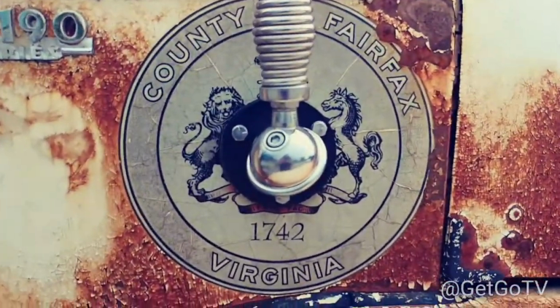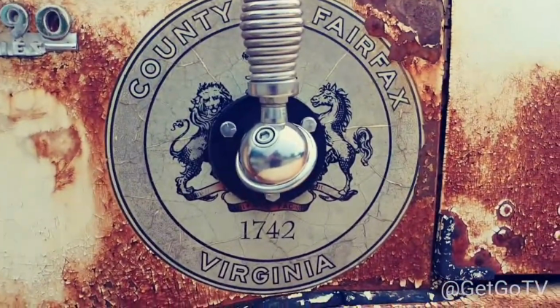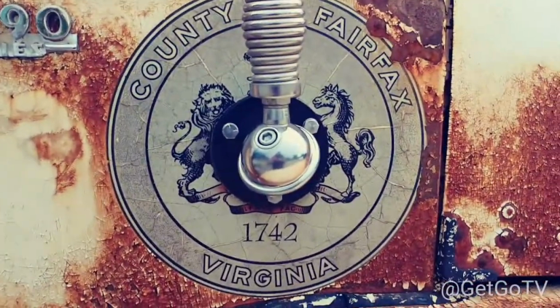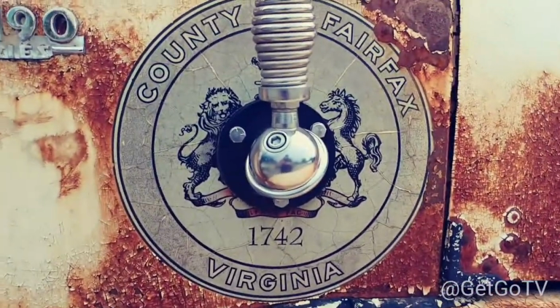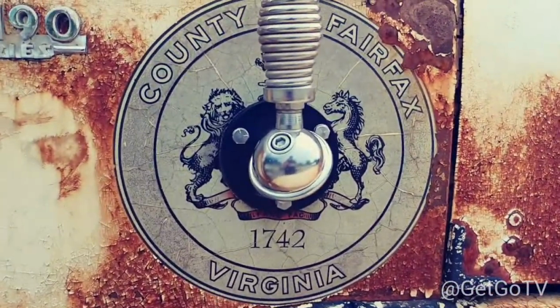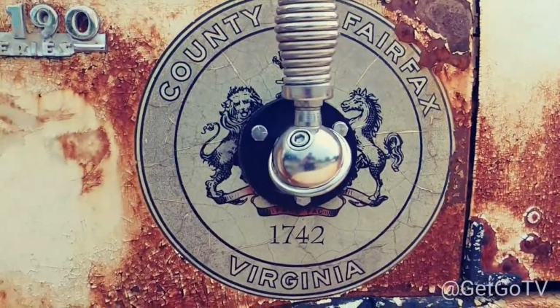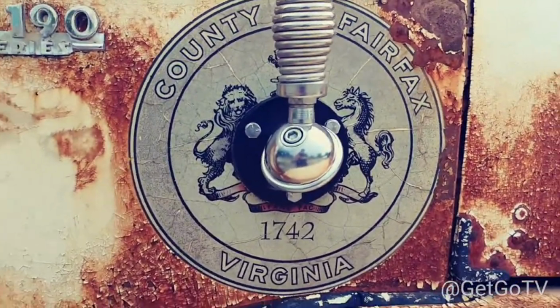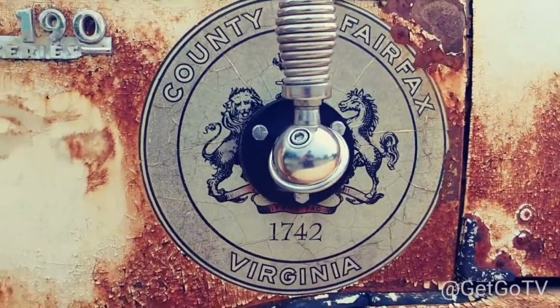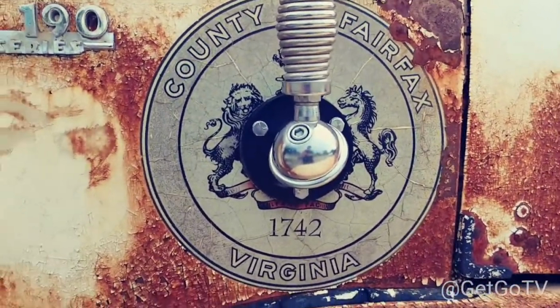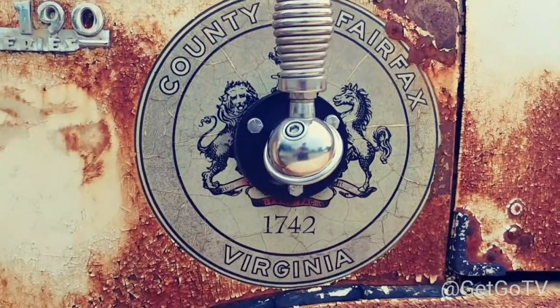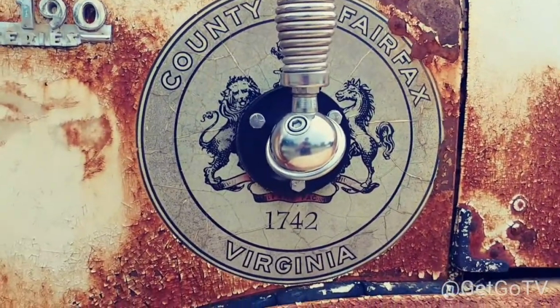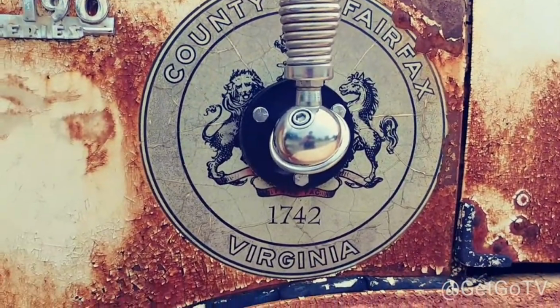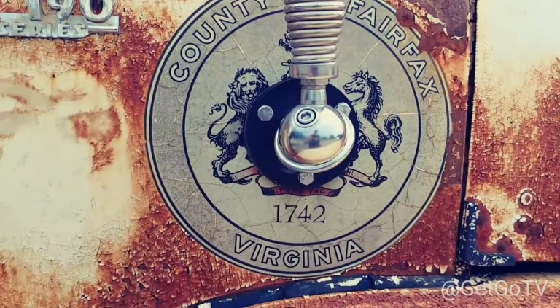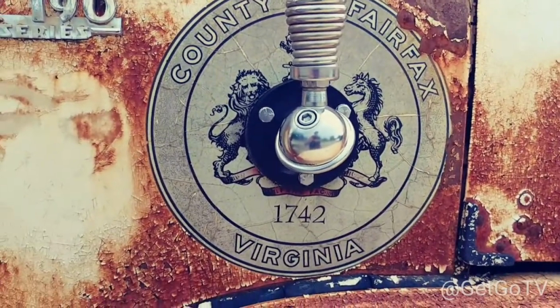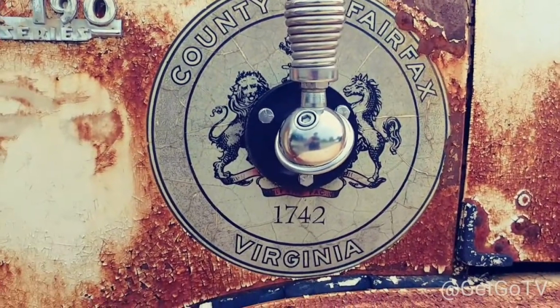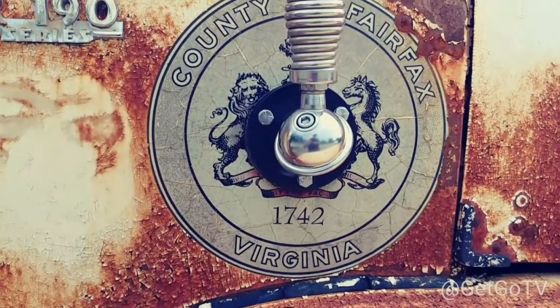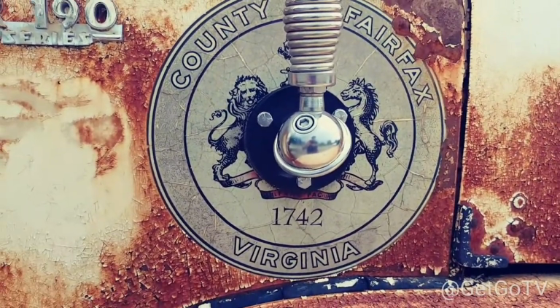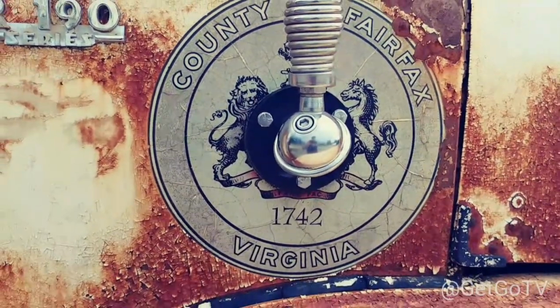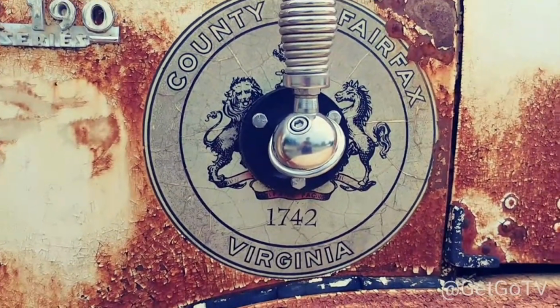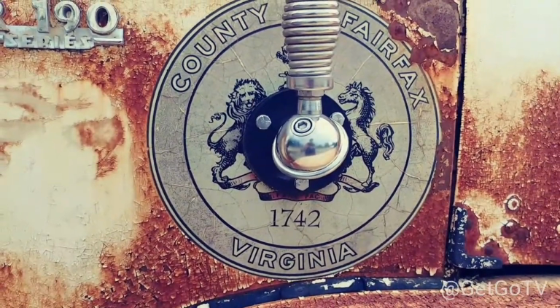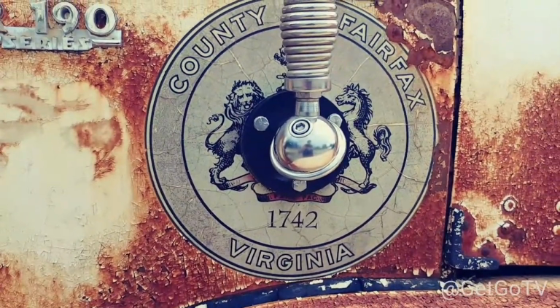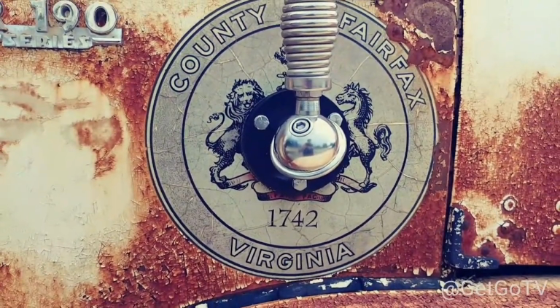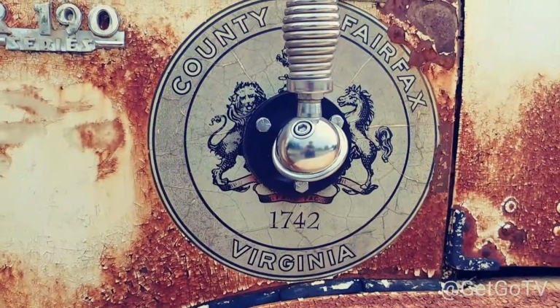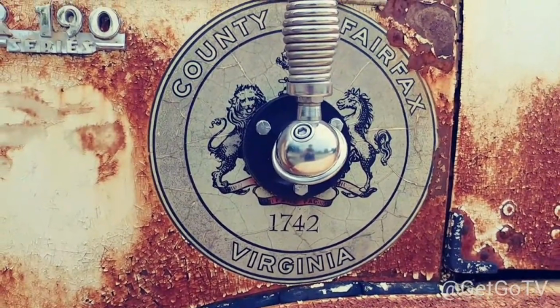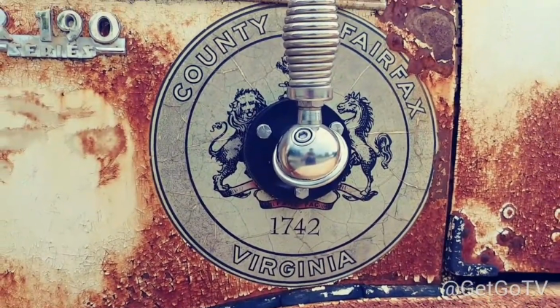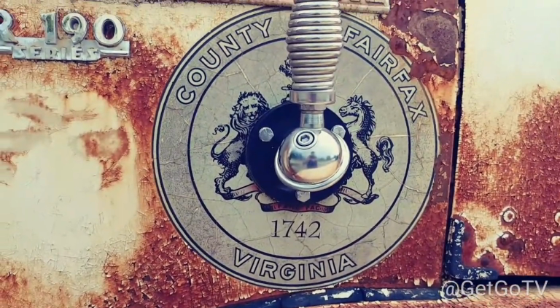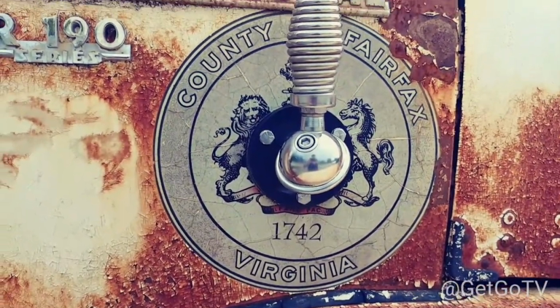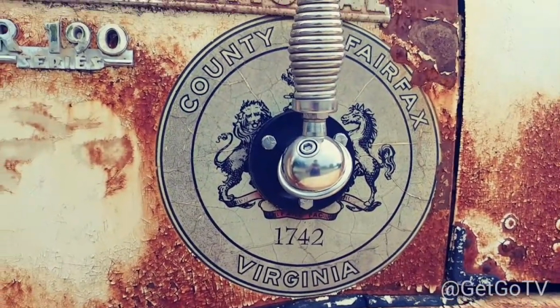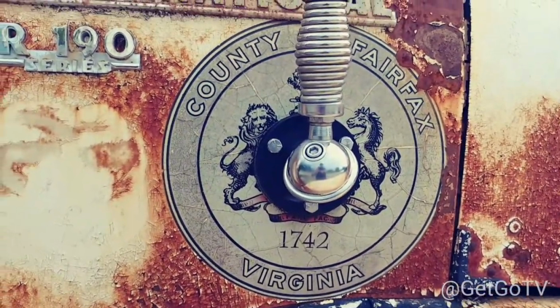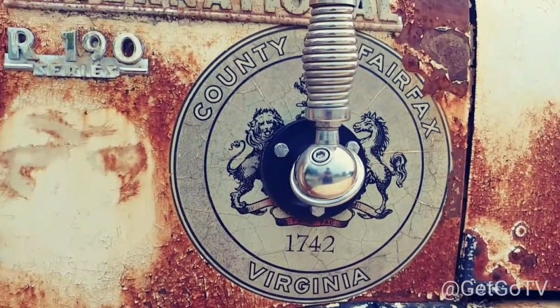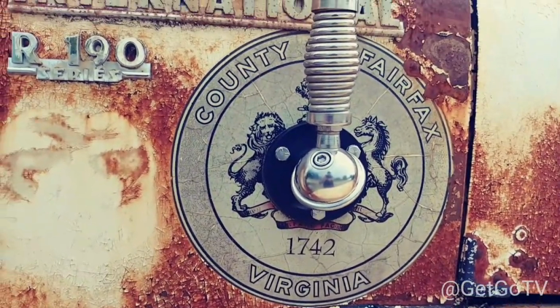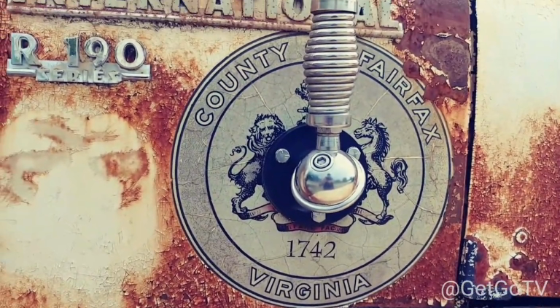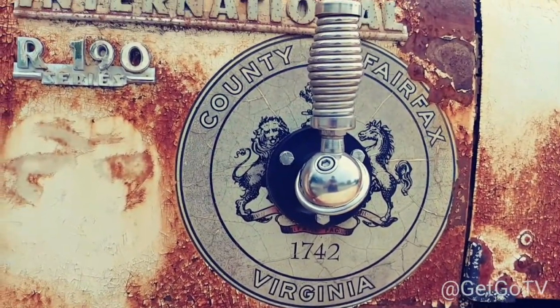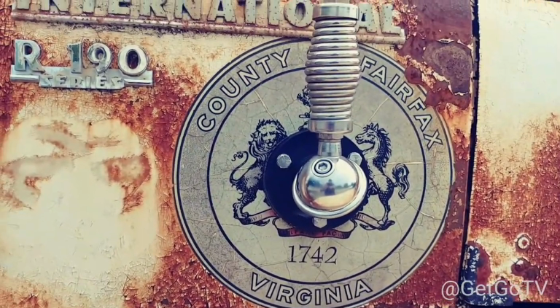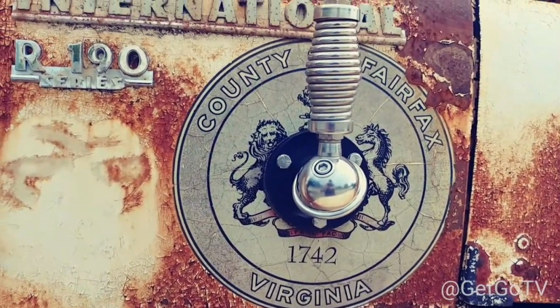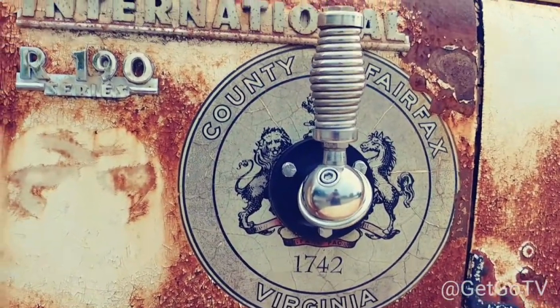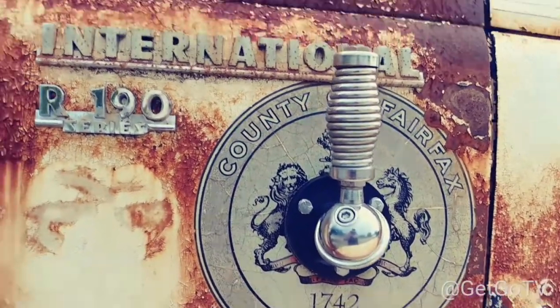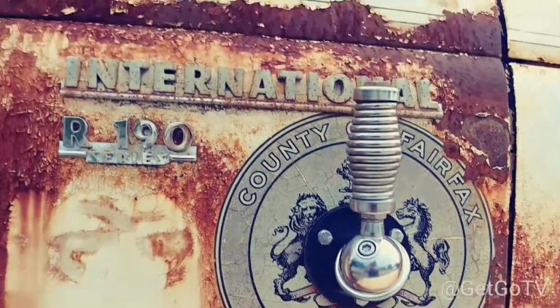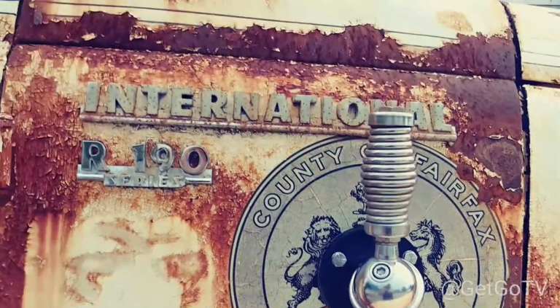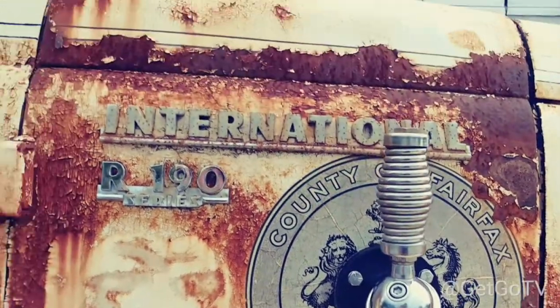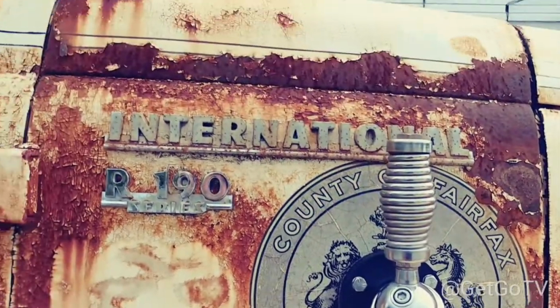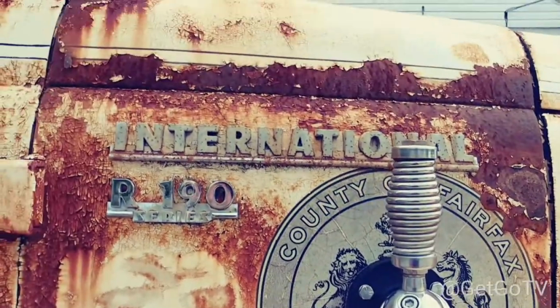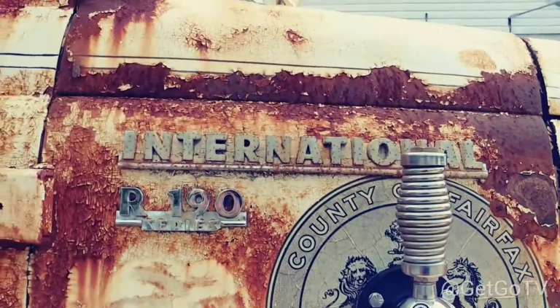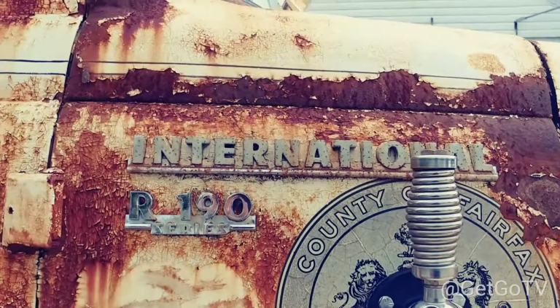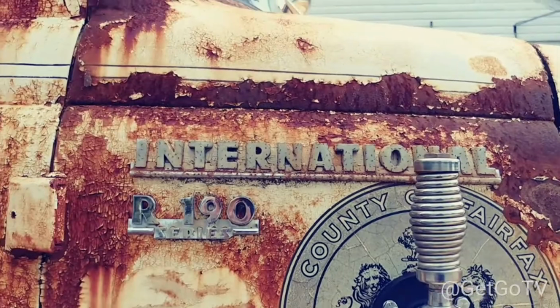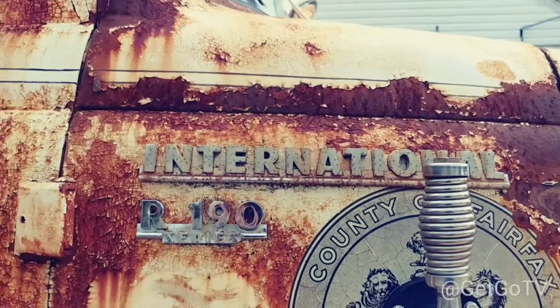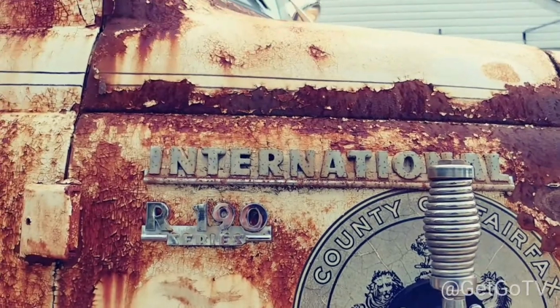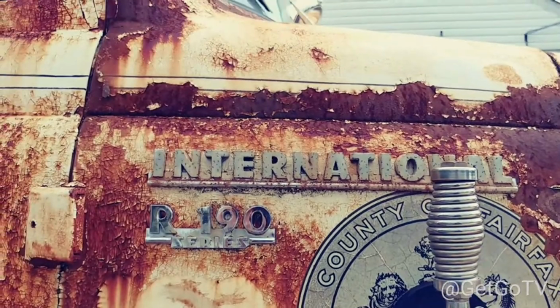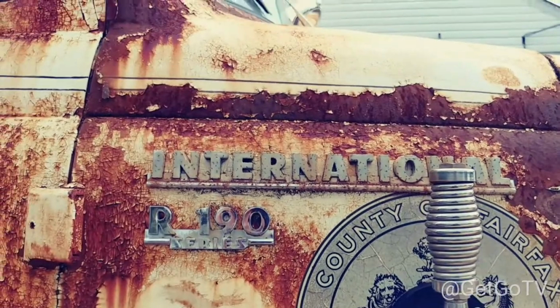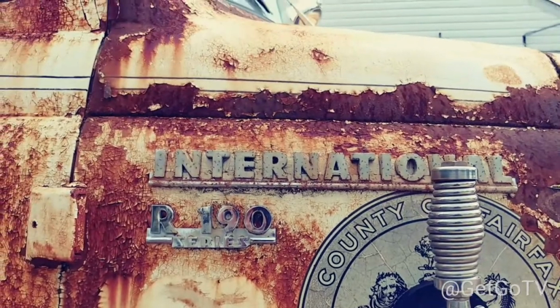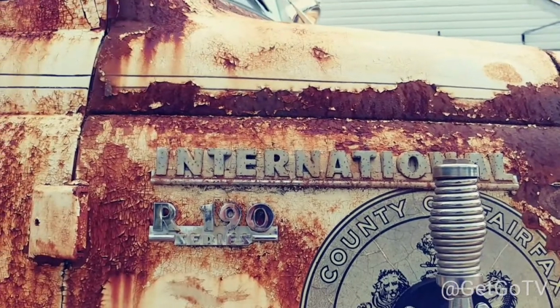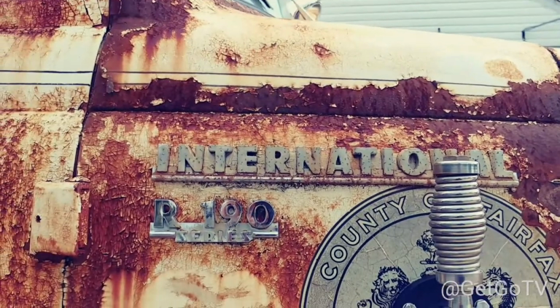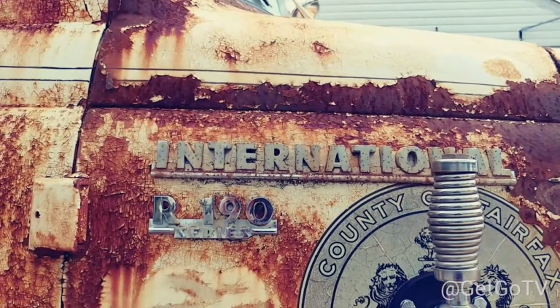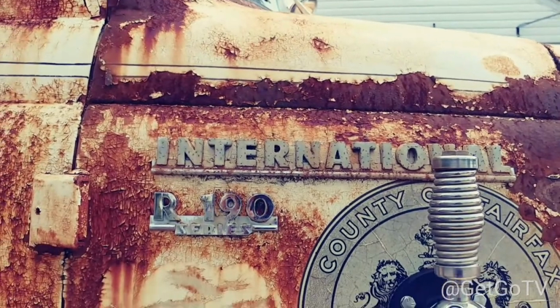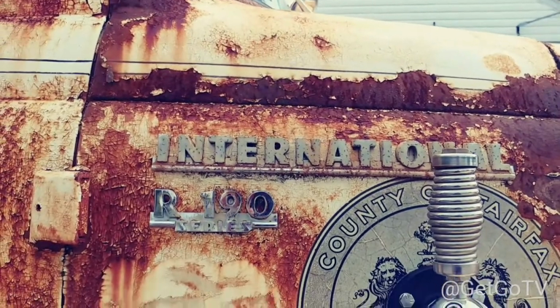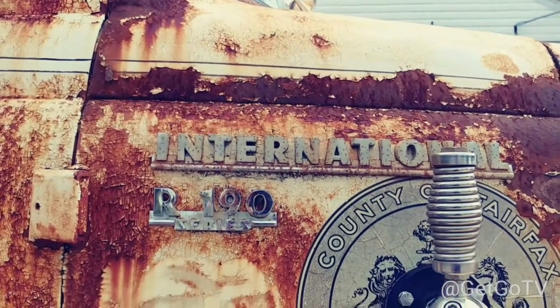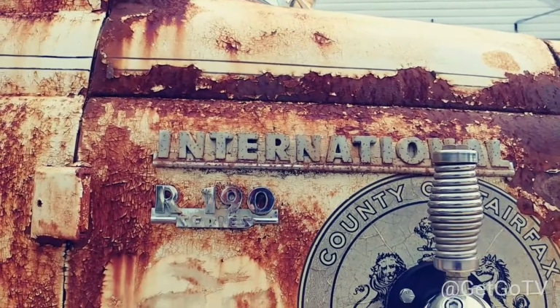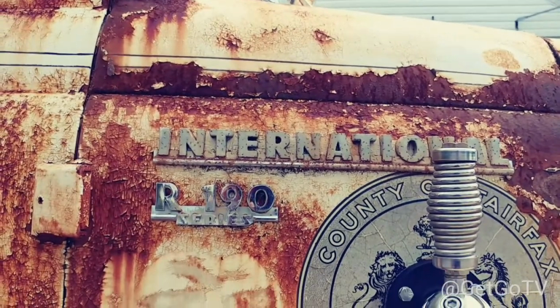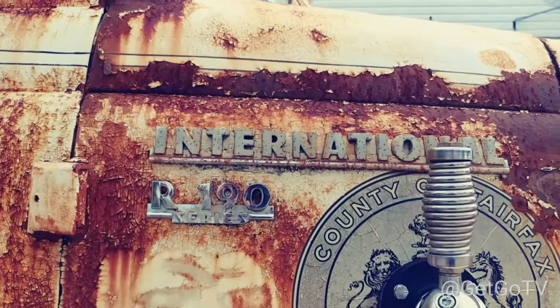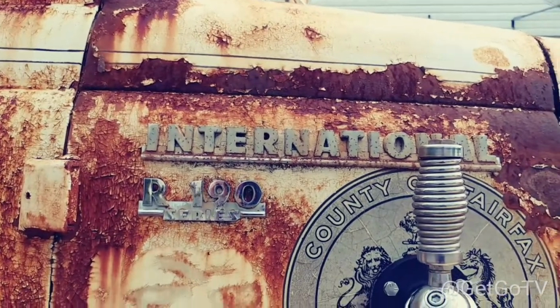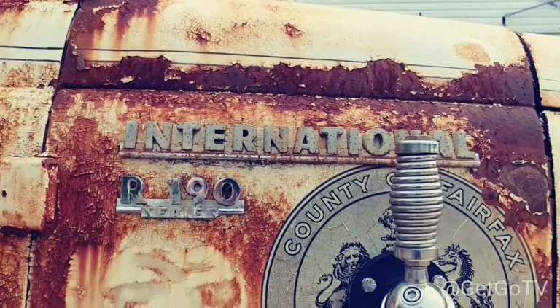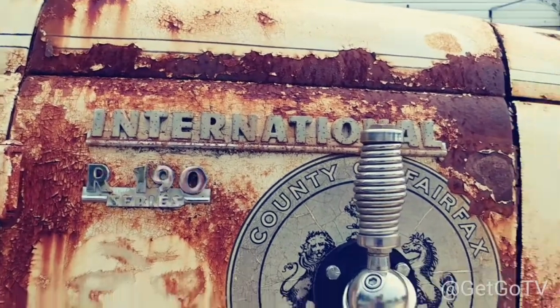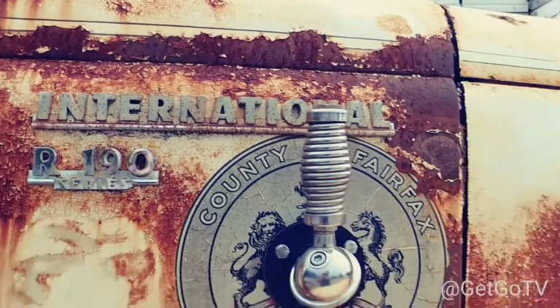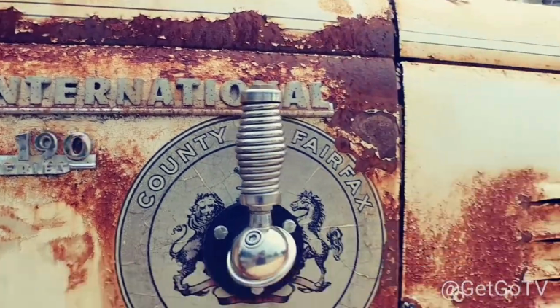County of Fairfax, Virginia. That's the International R190 series.